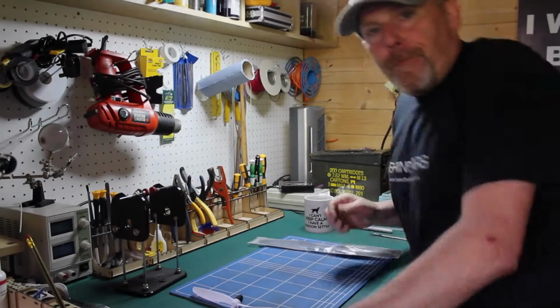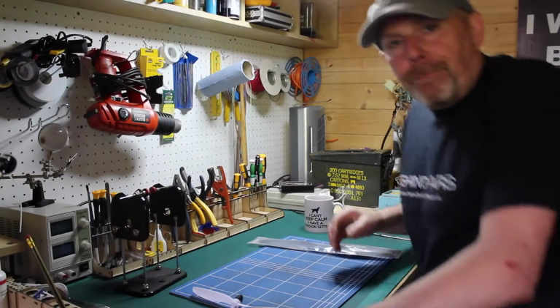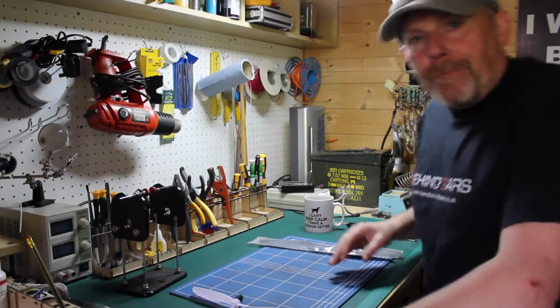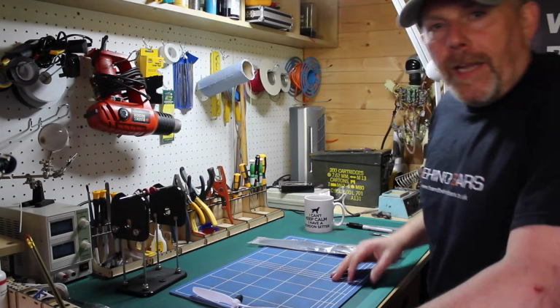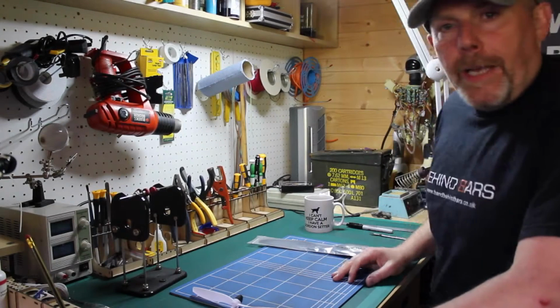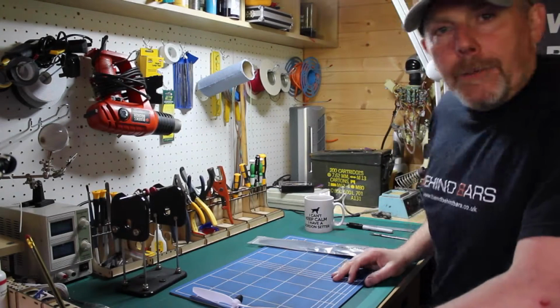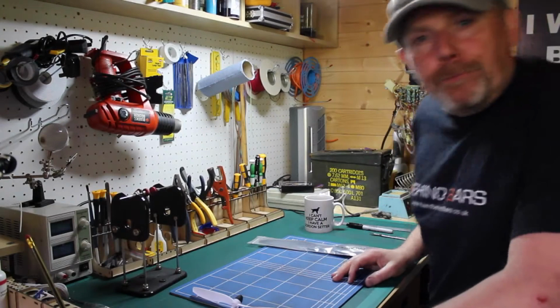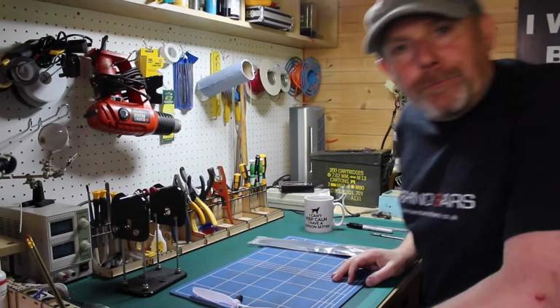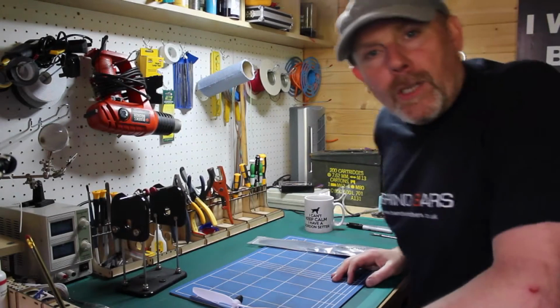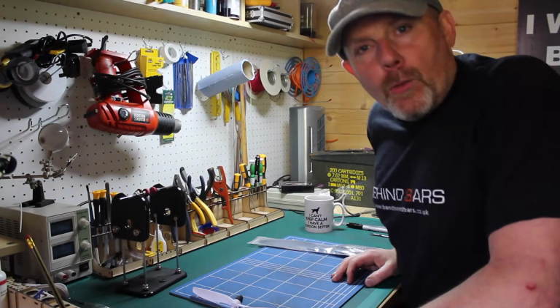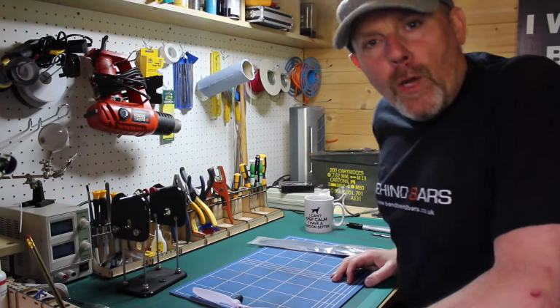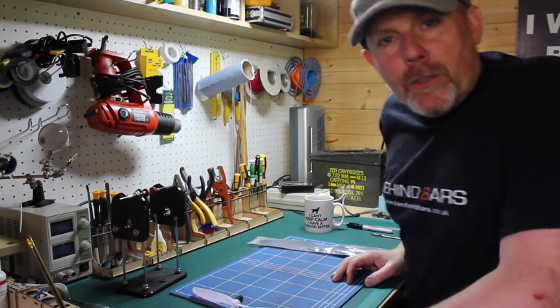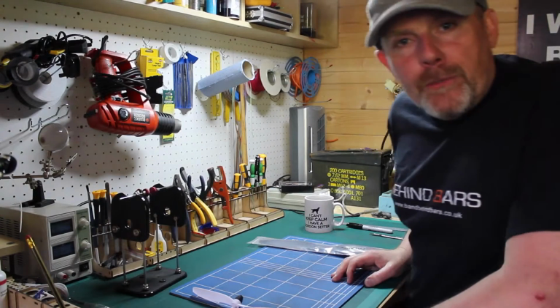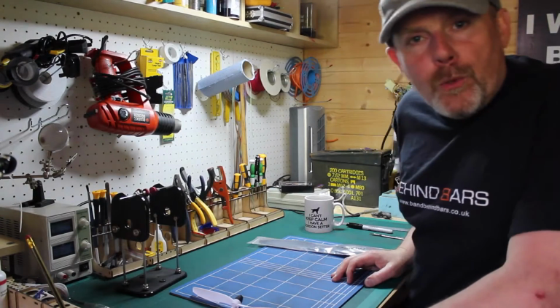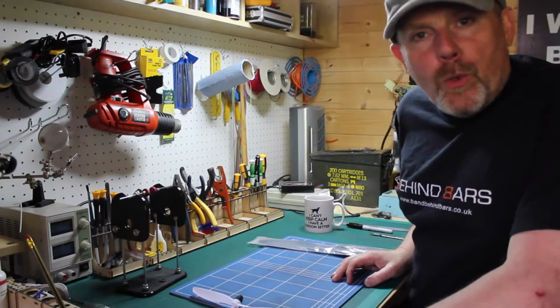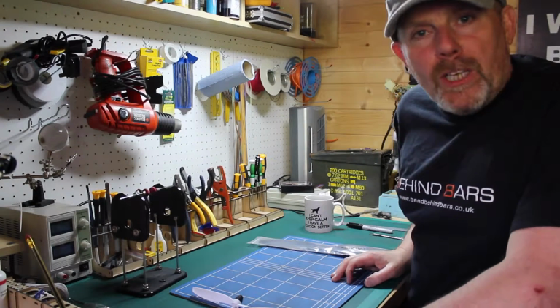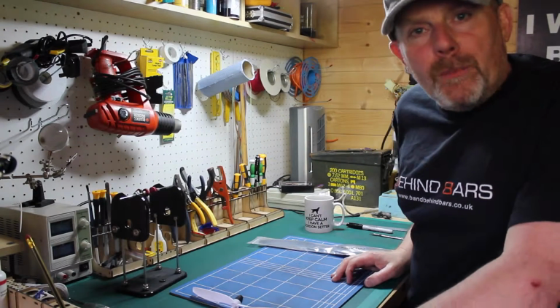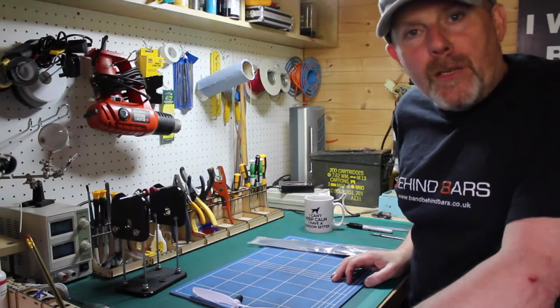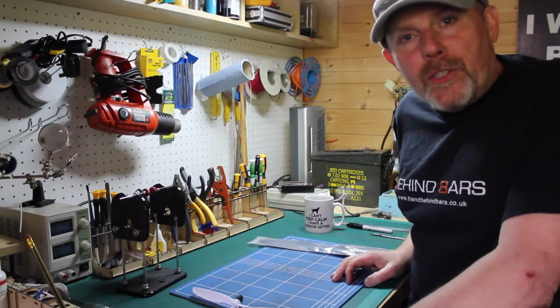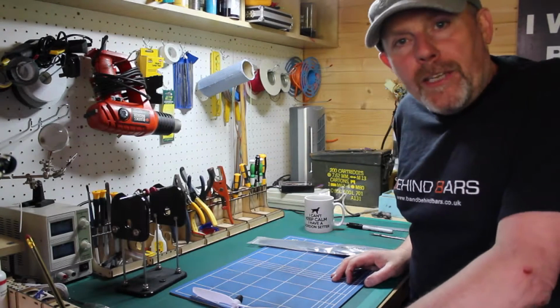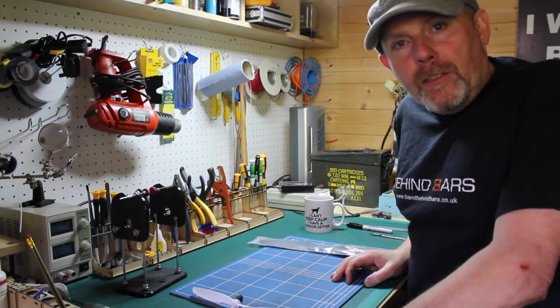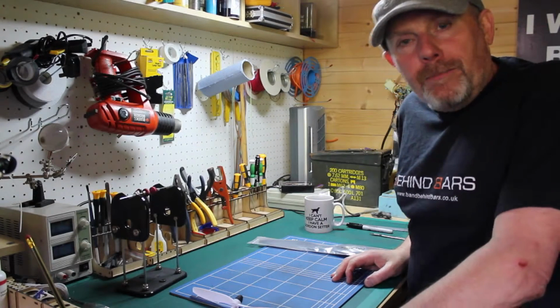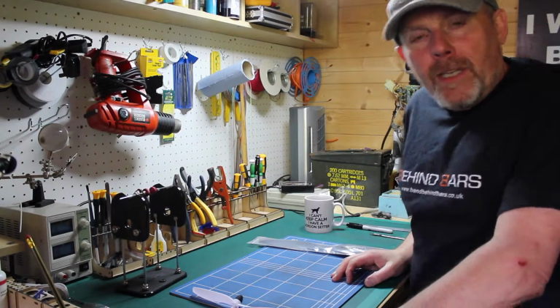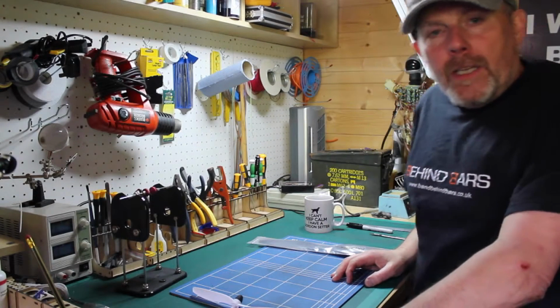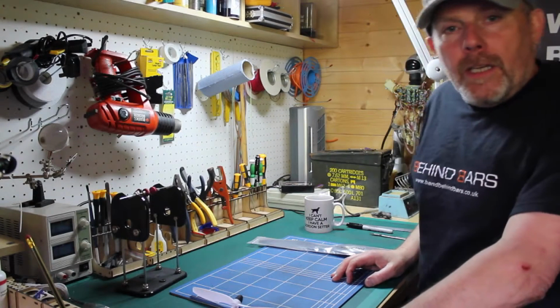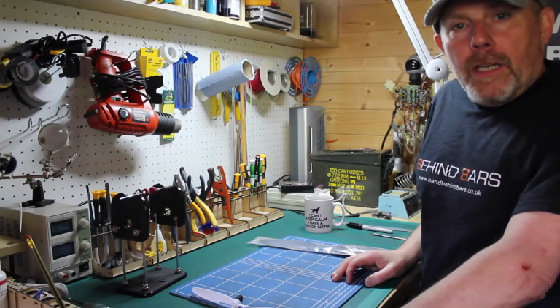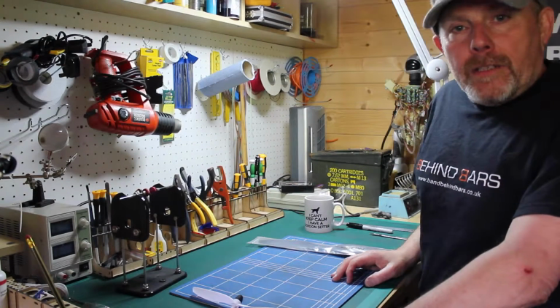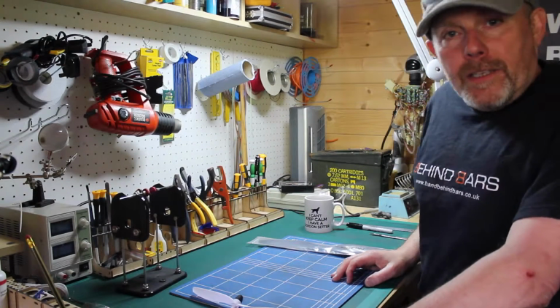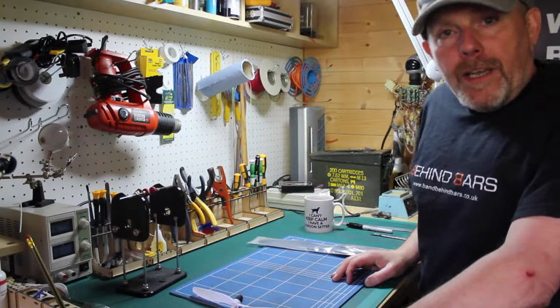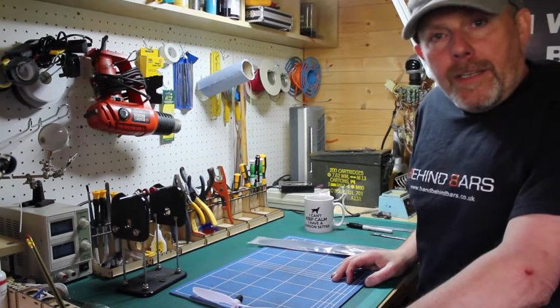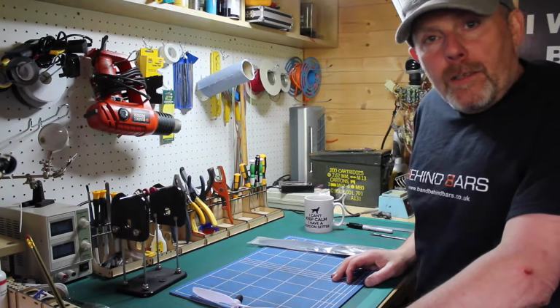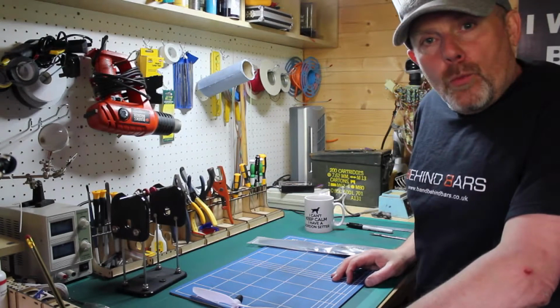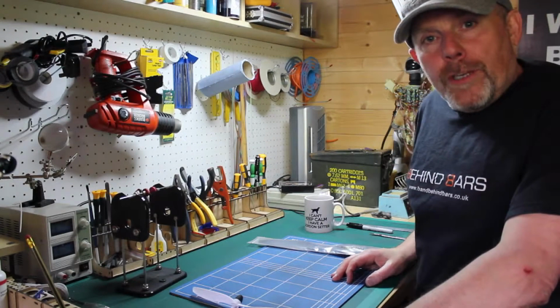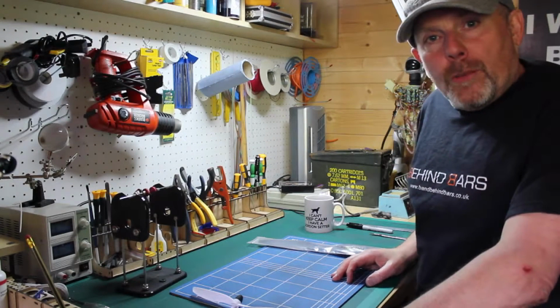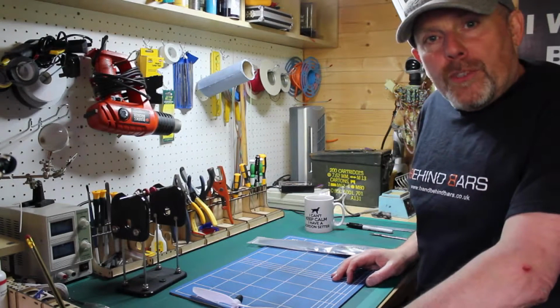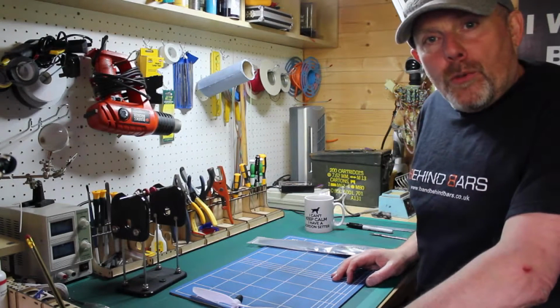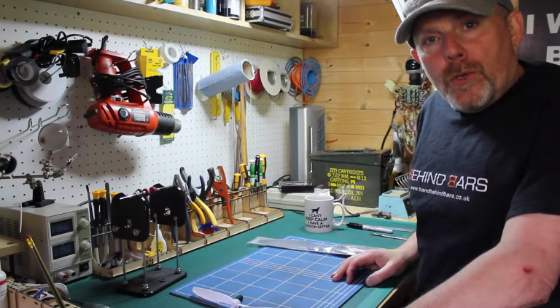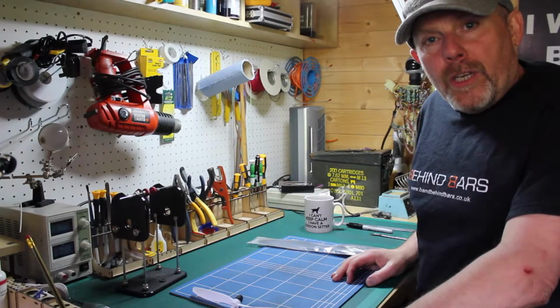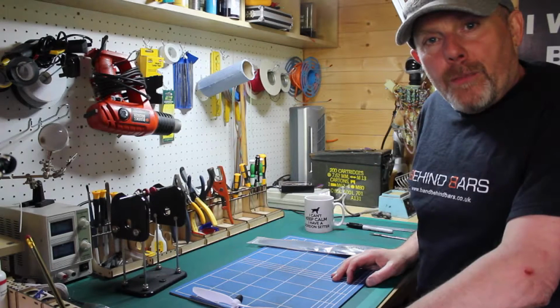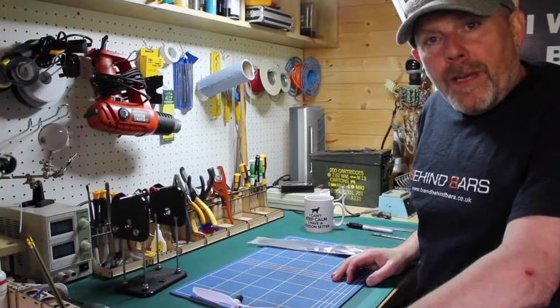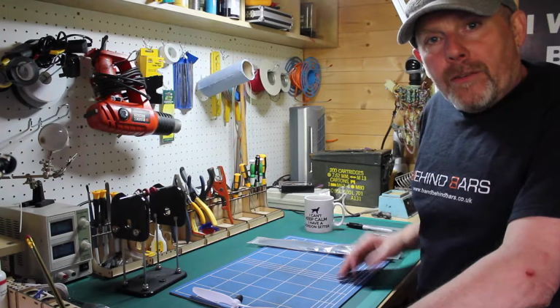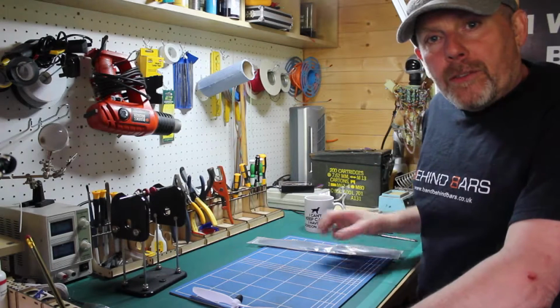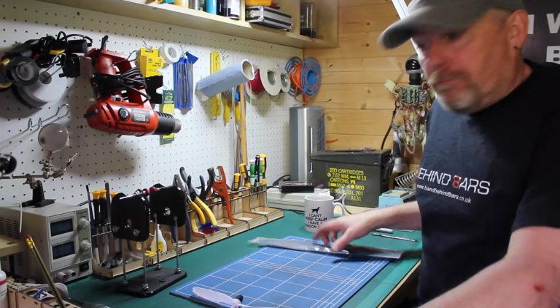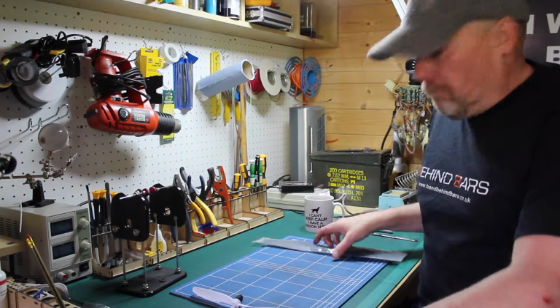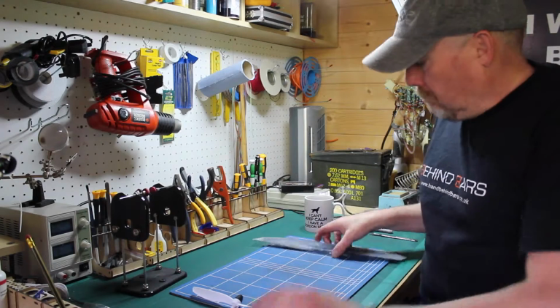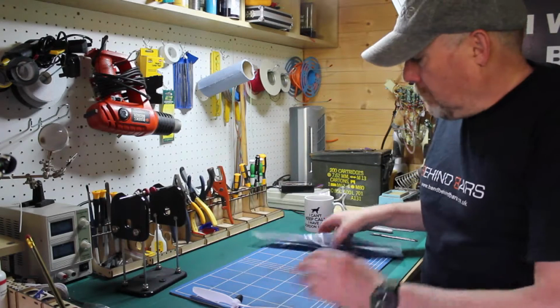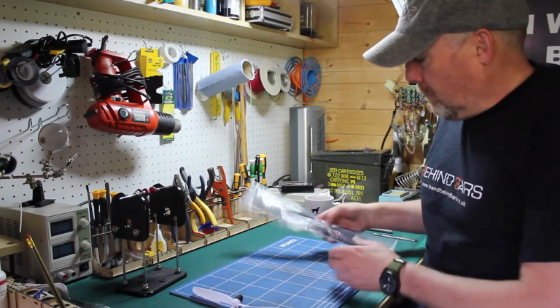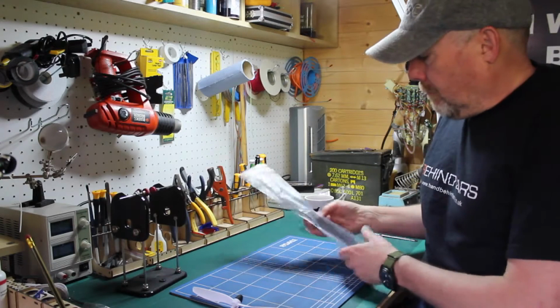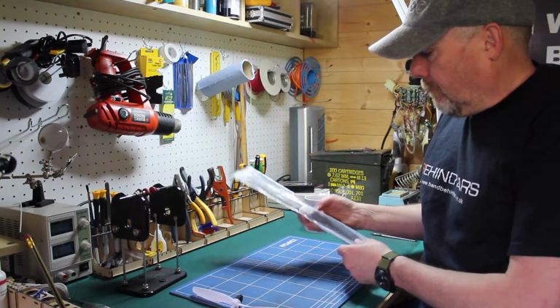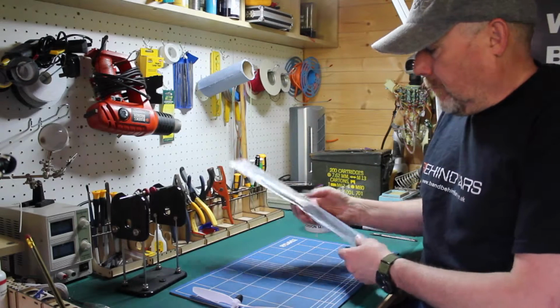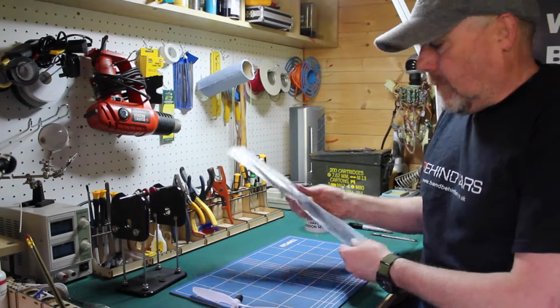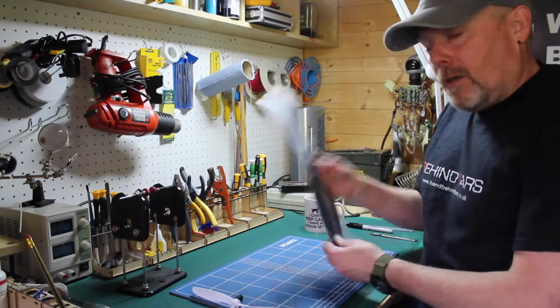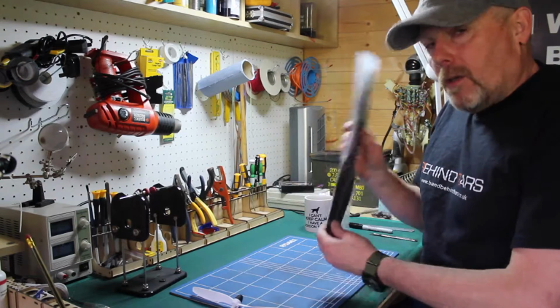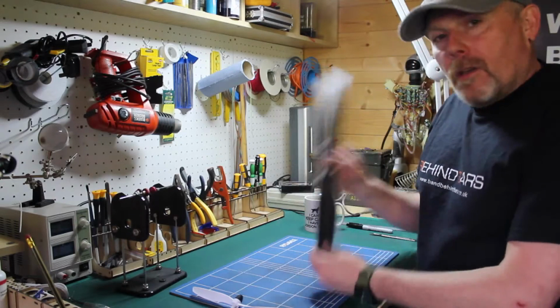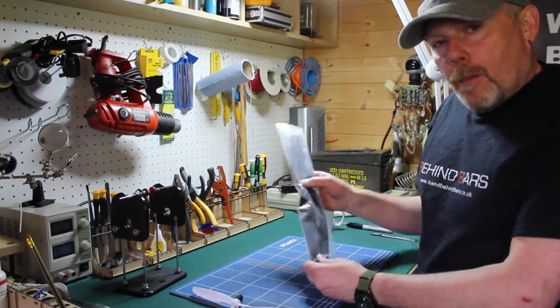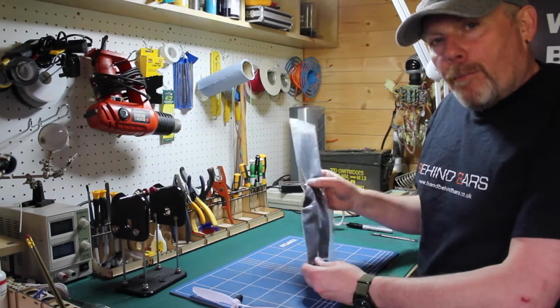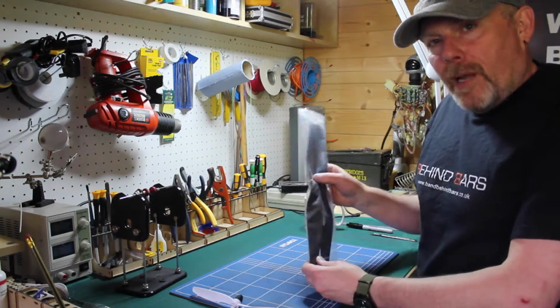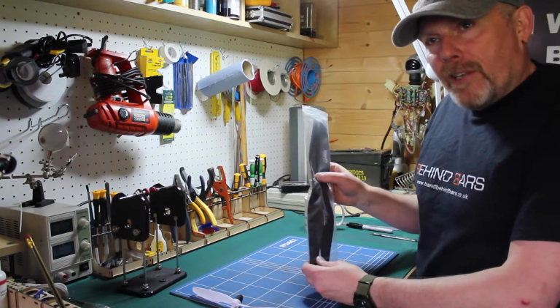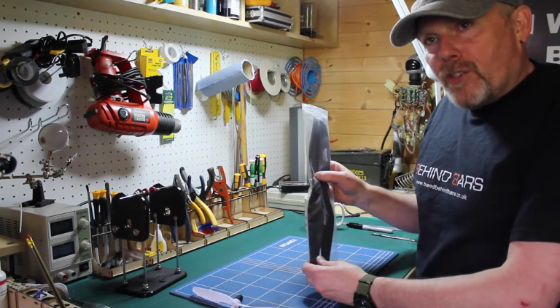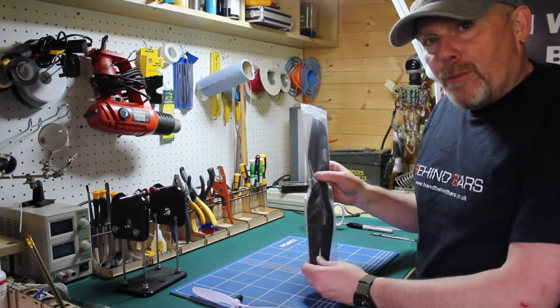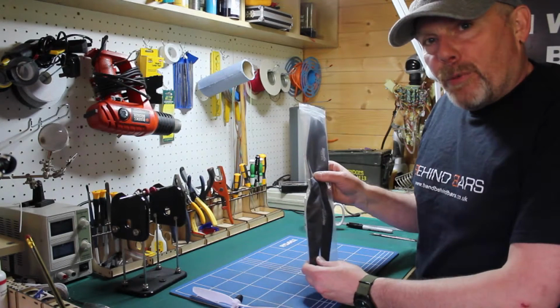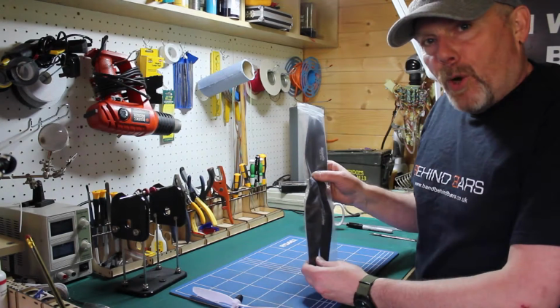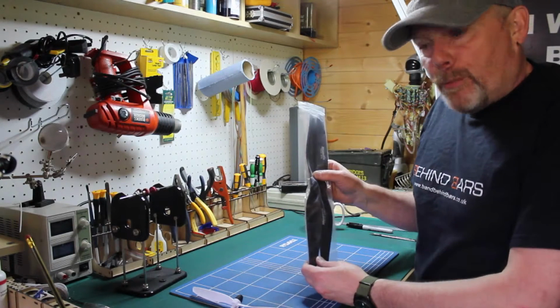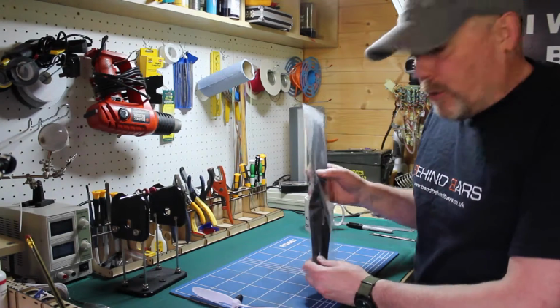Hello and welcome to the Whirly Bloke Channel. Today we're going to be talking about balancing props.